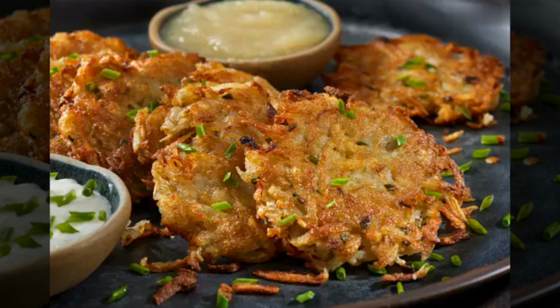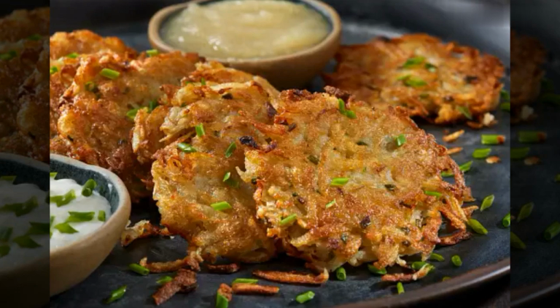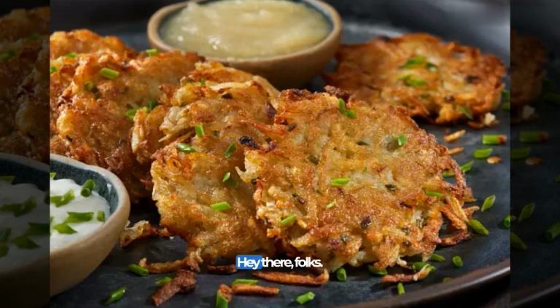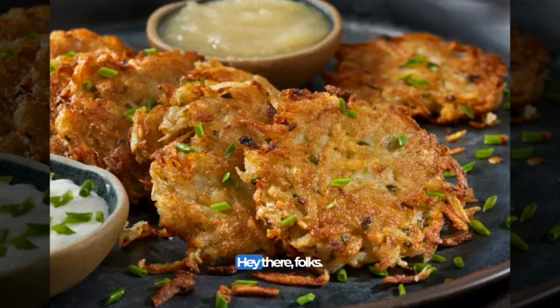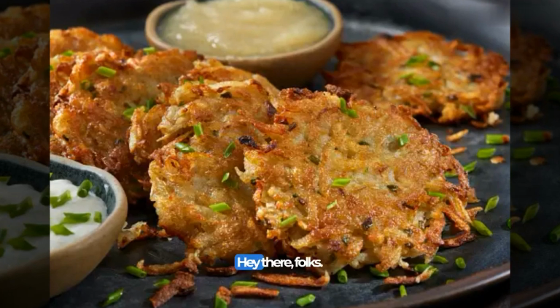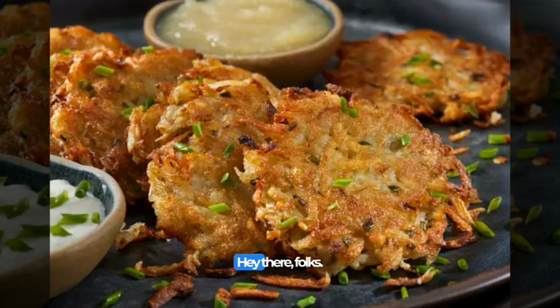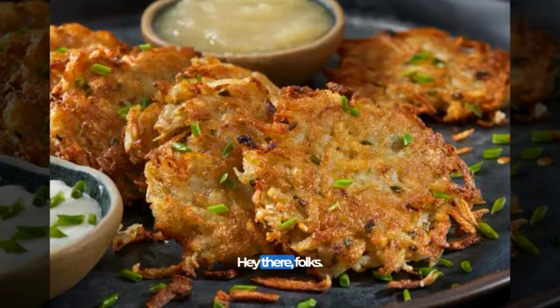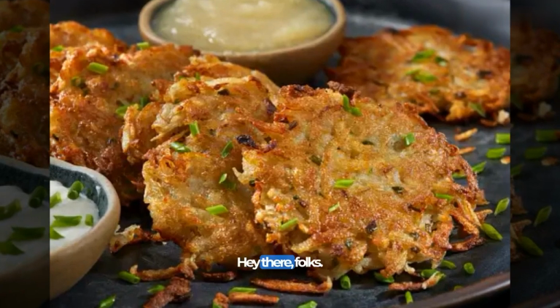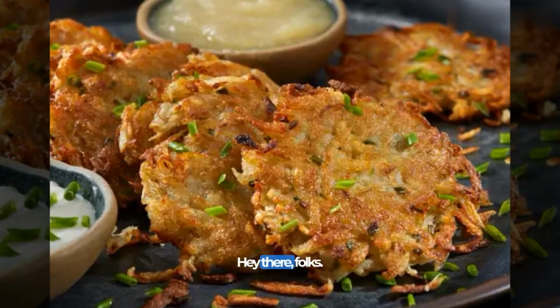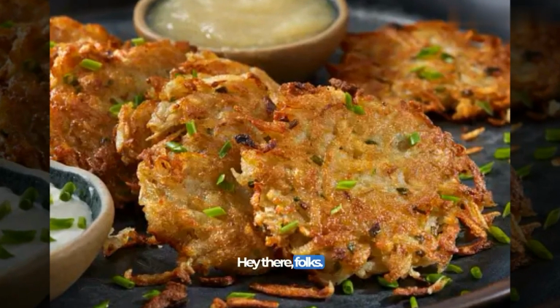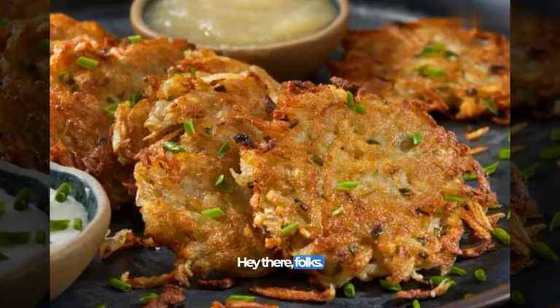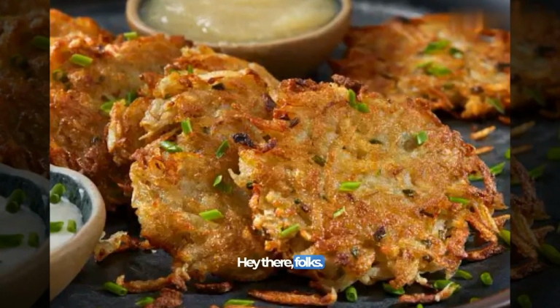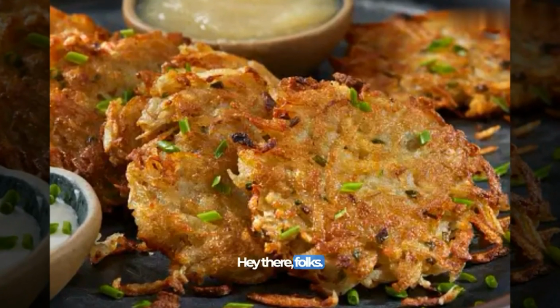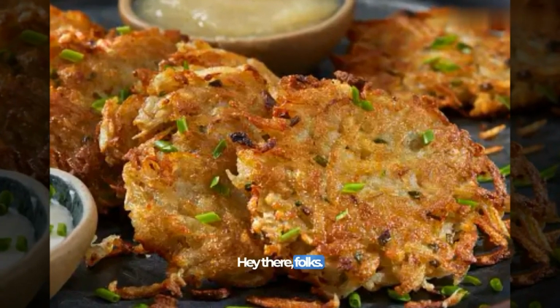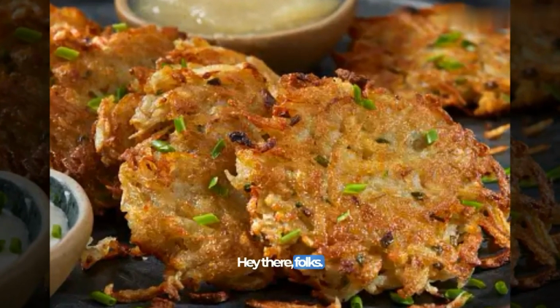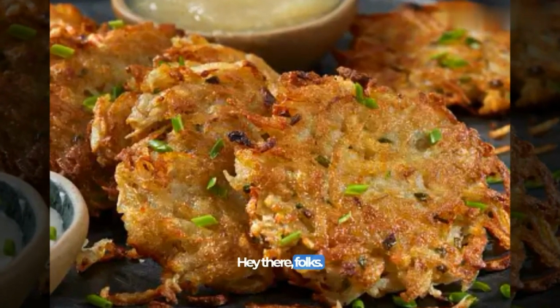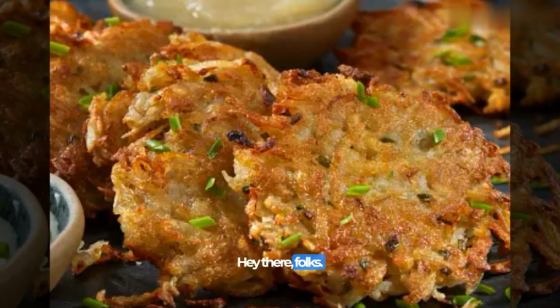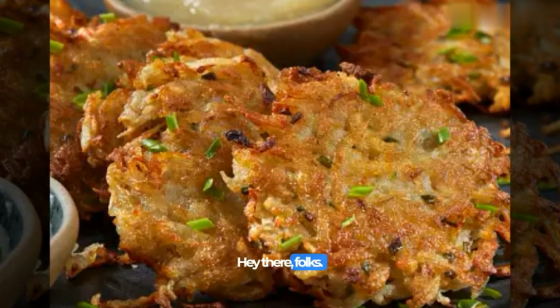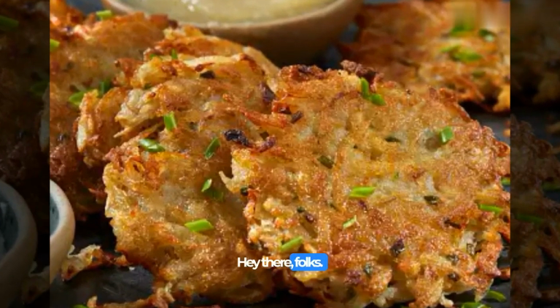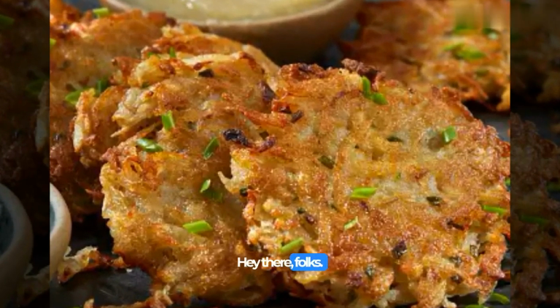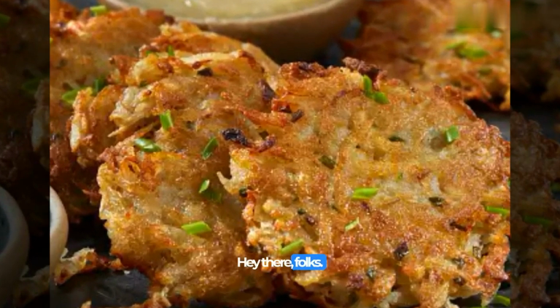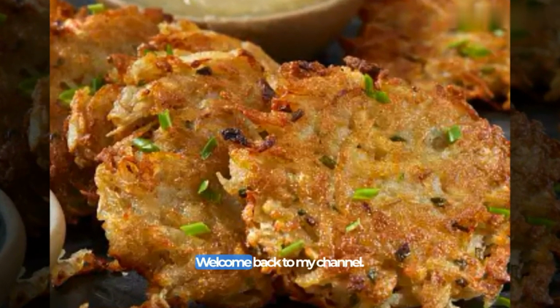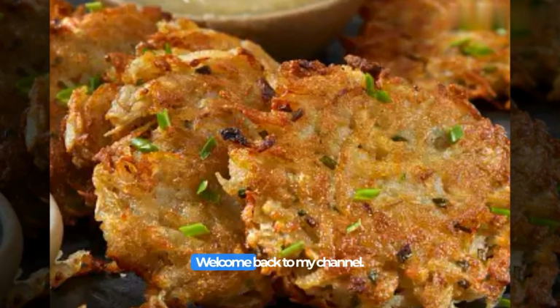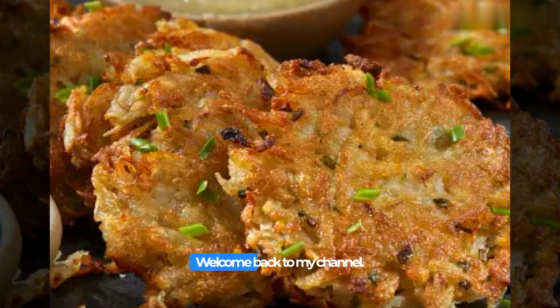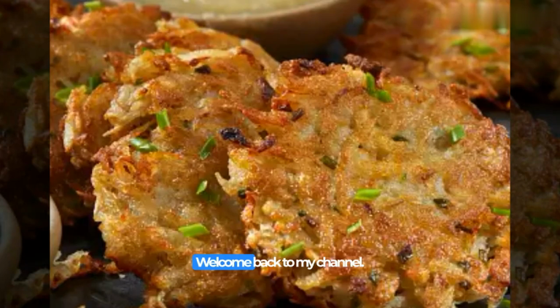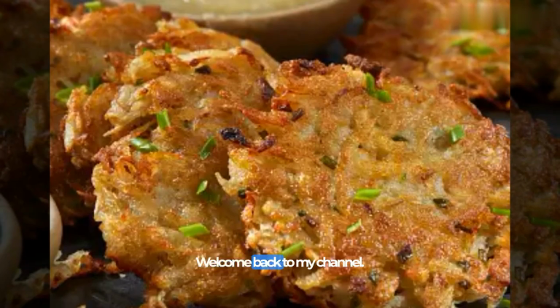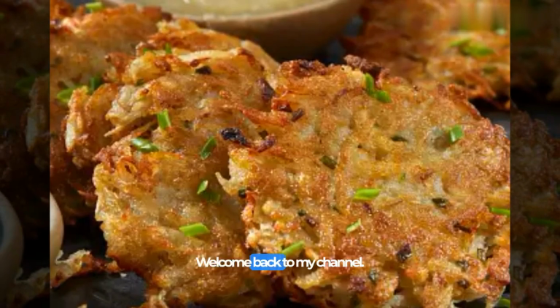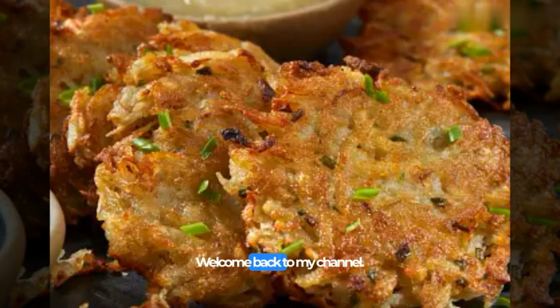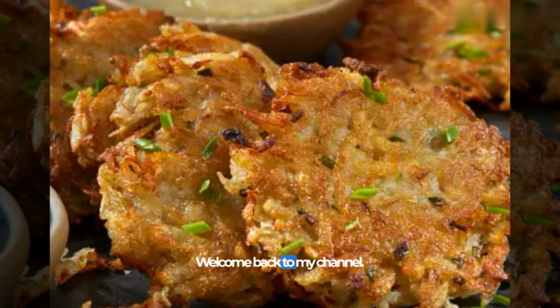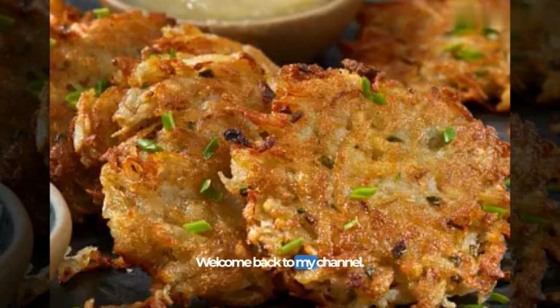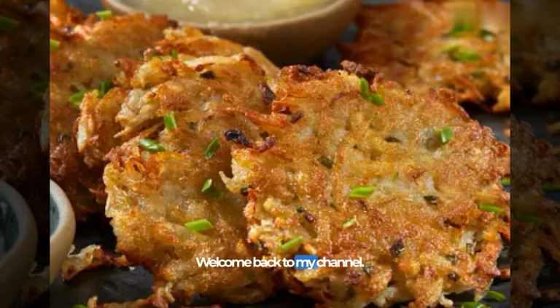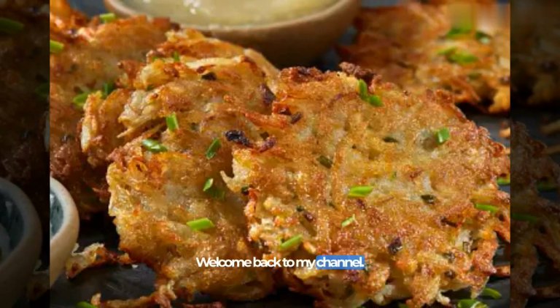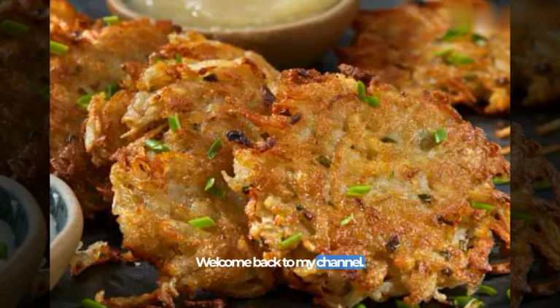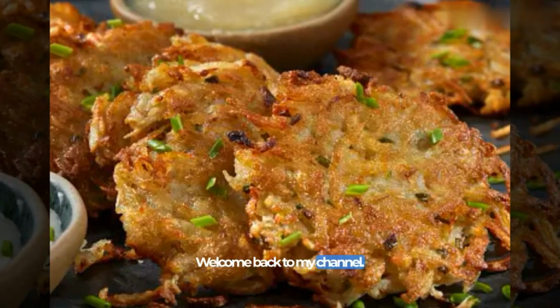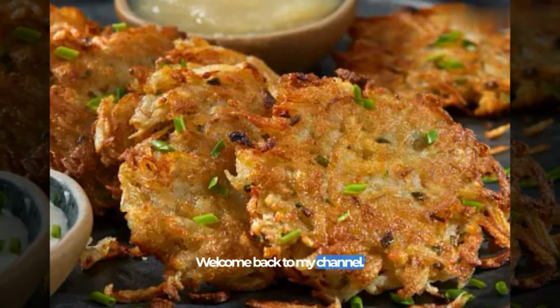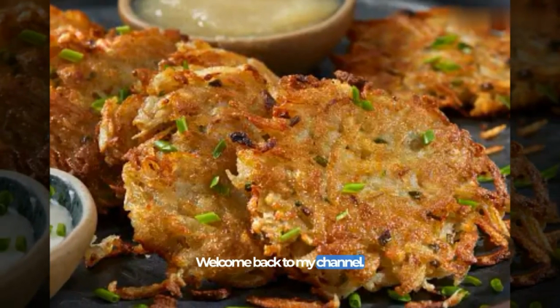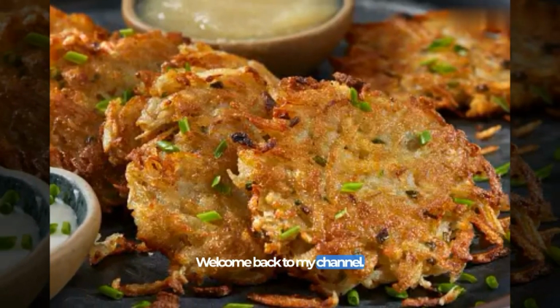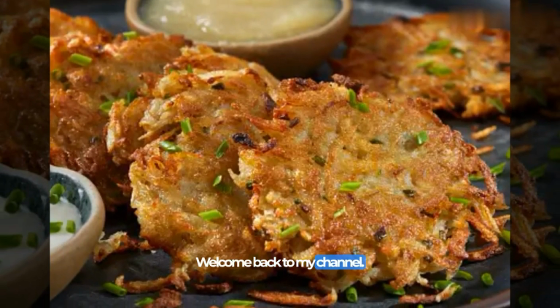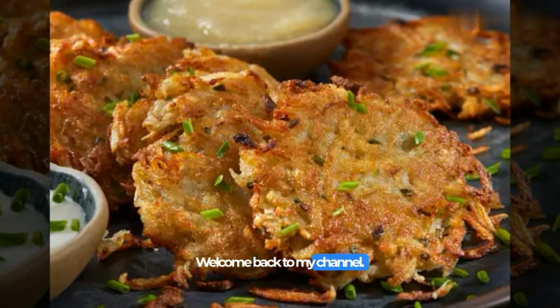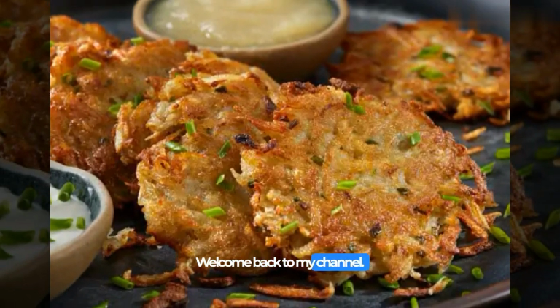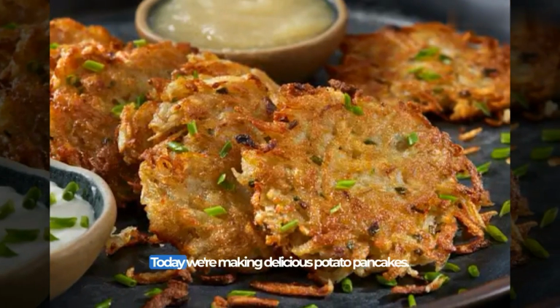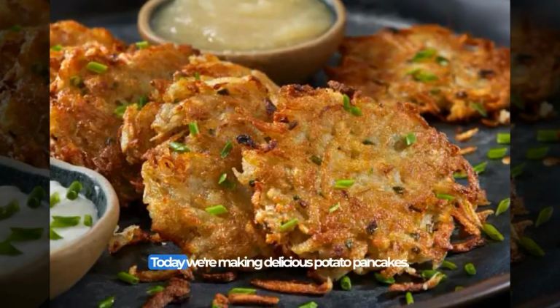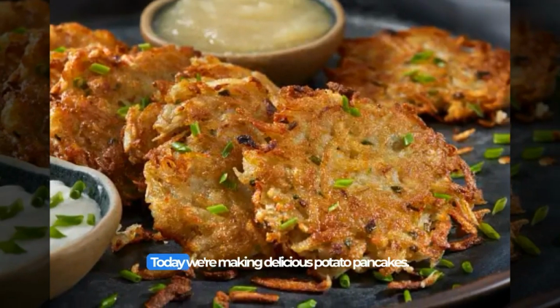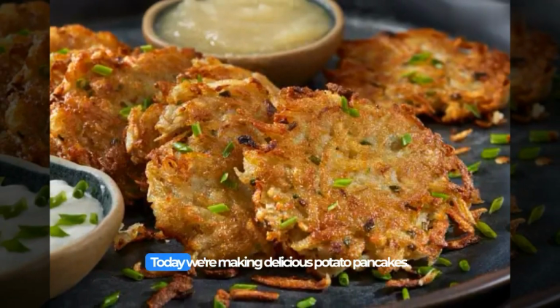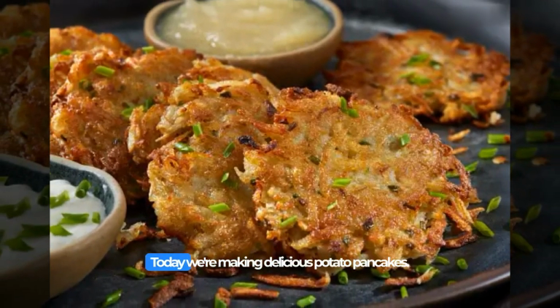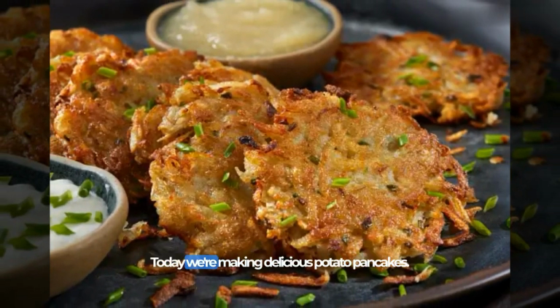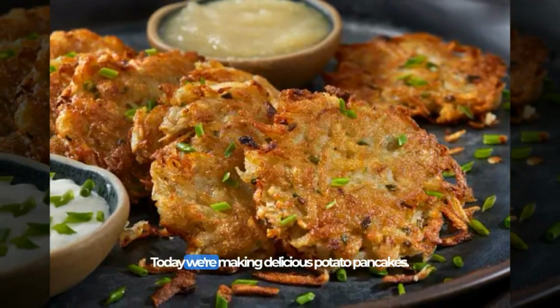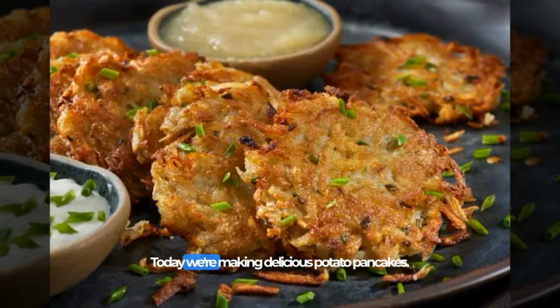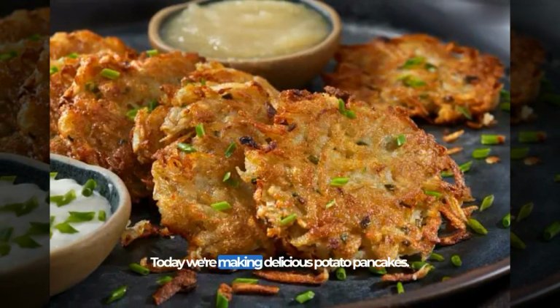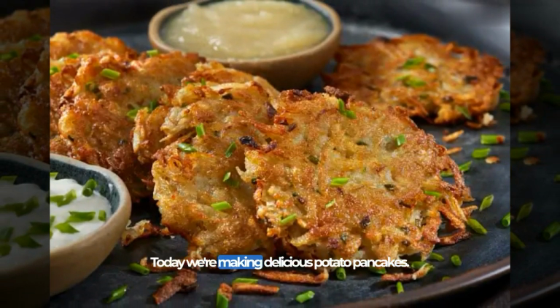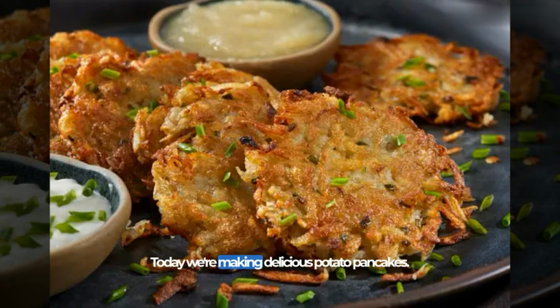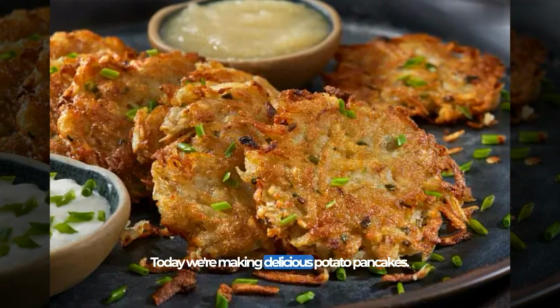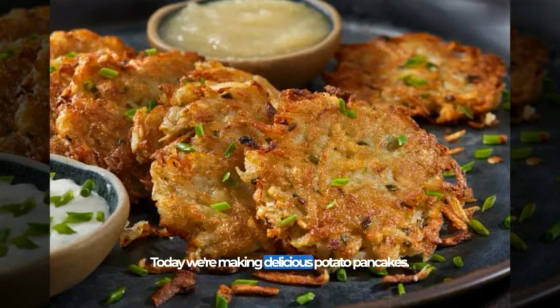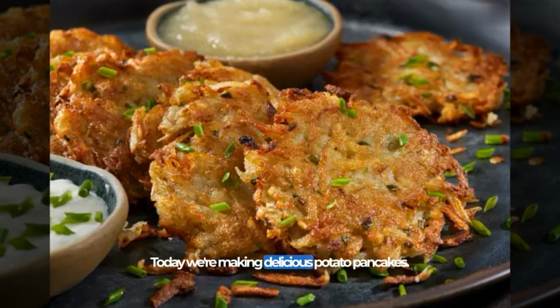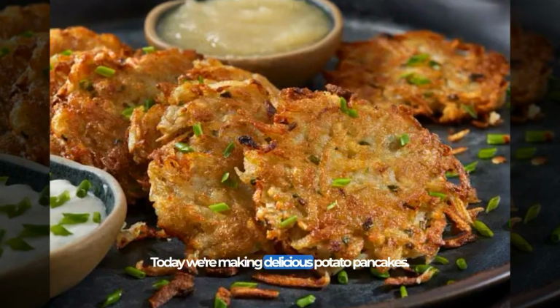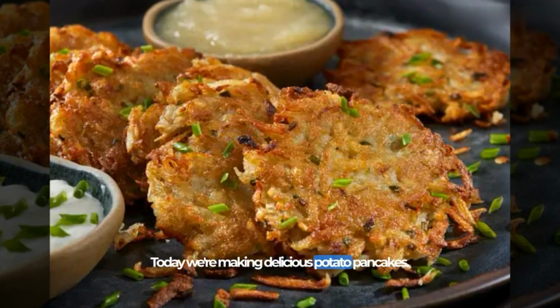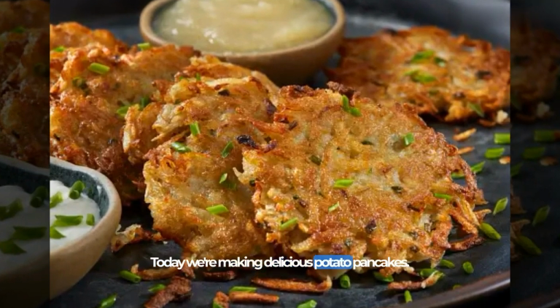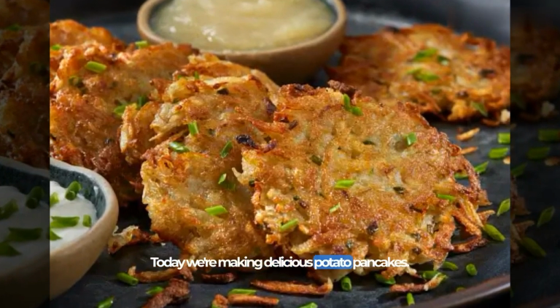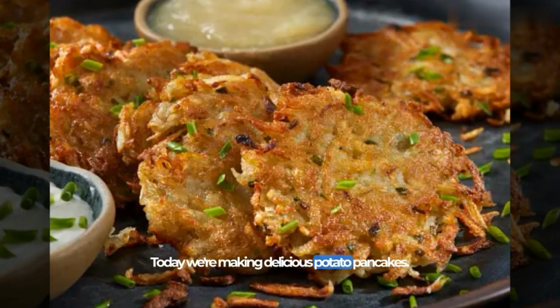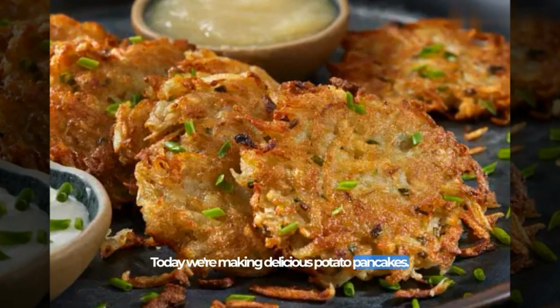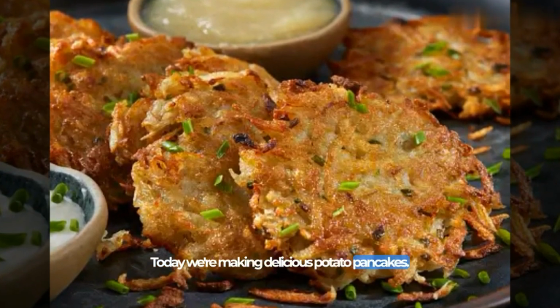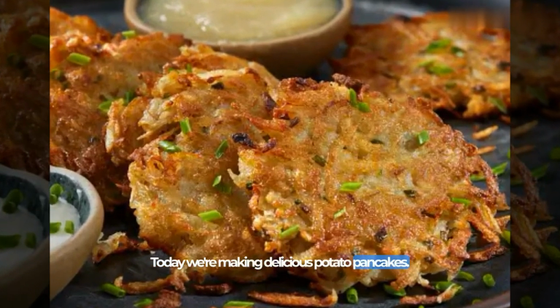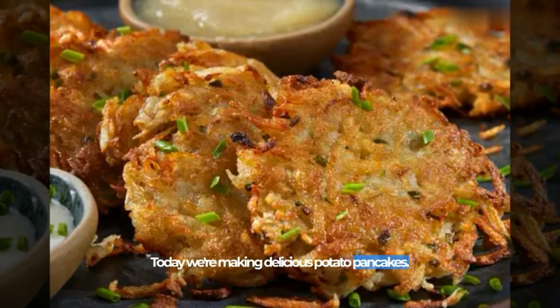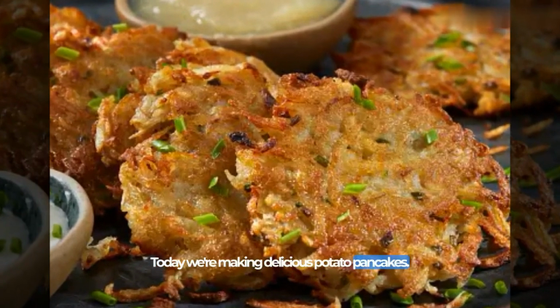Hey there, folks. Welcome back to my channel. Today we're making delicious potato pancakes.